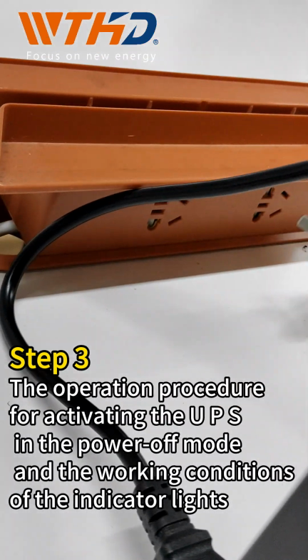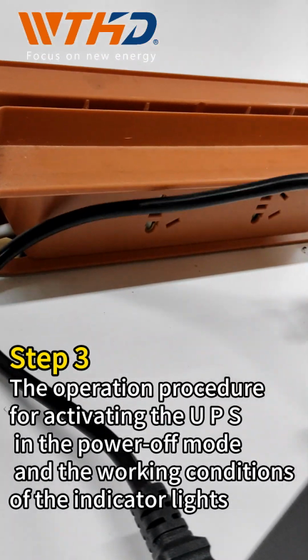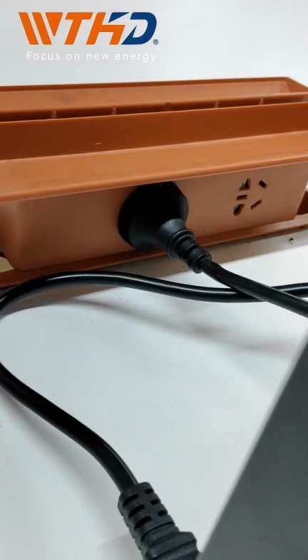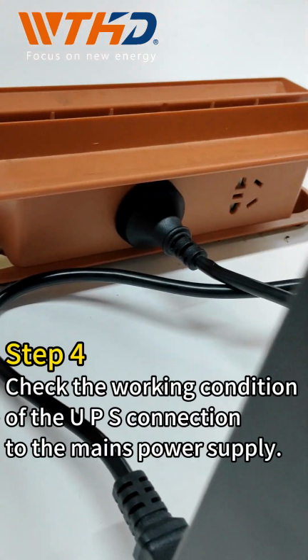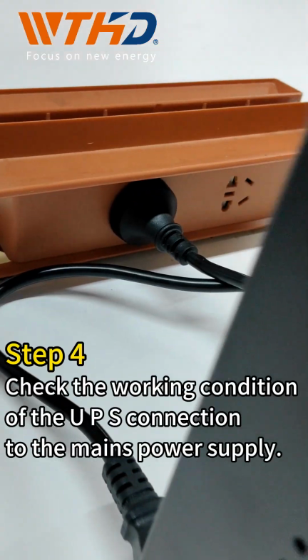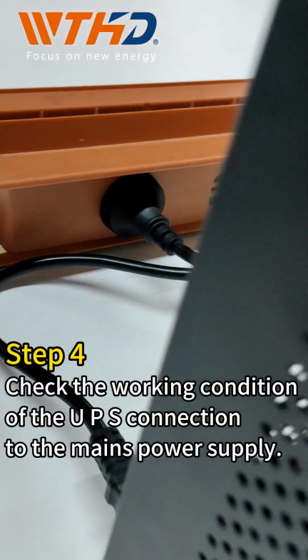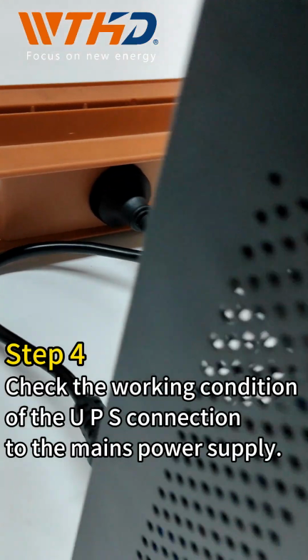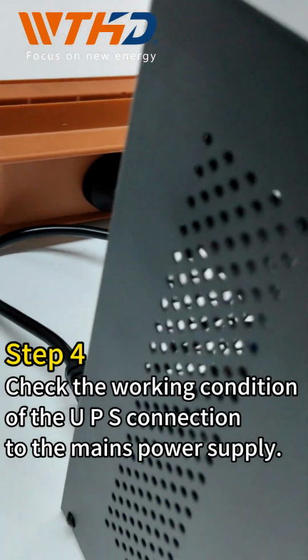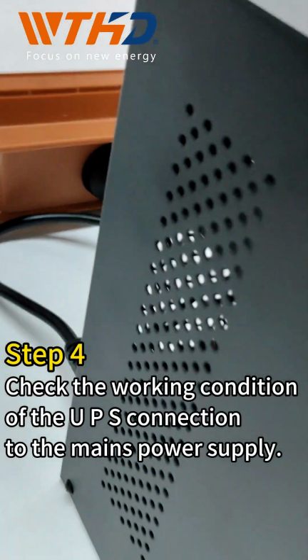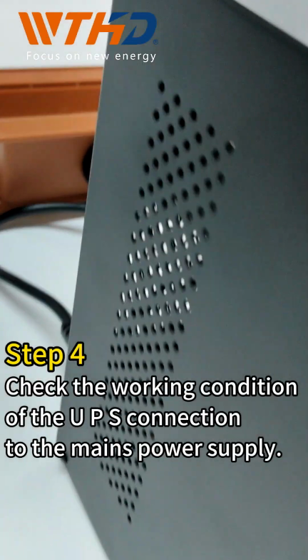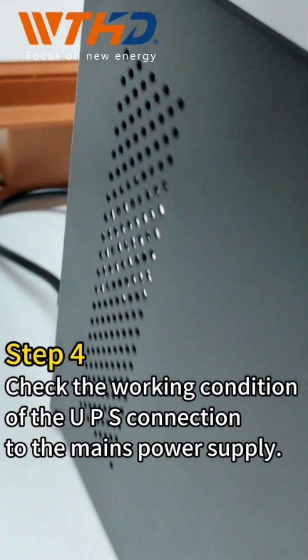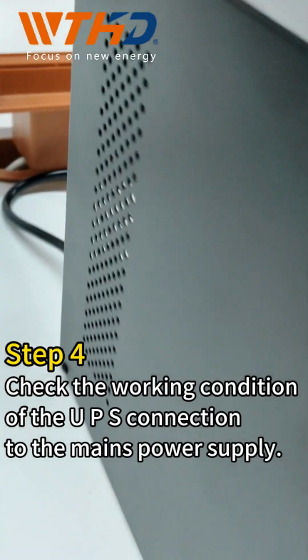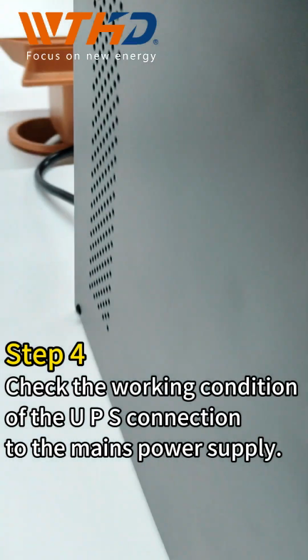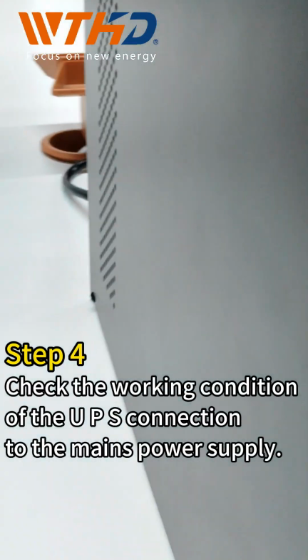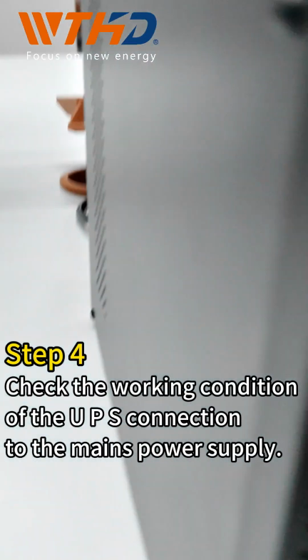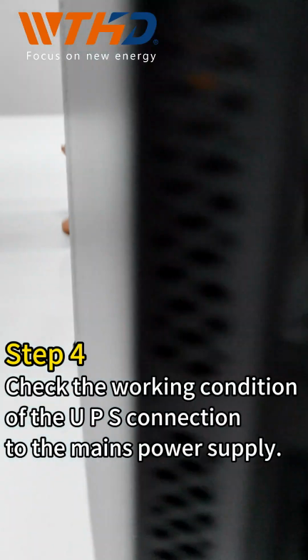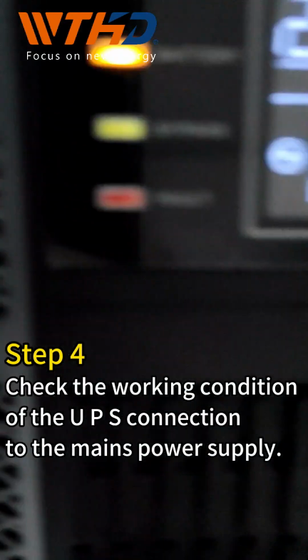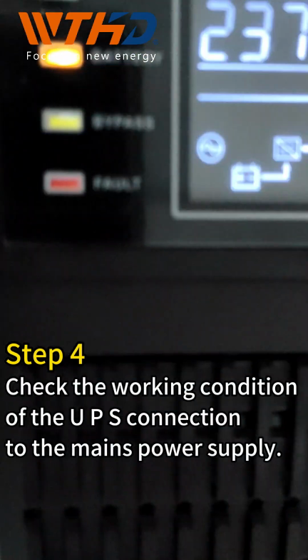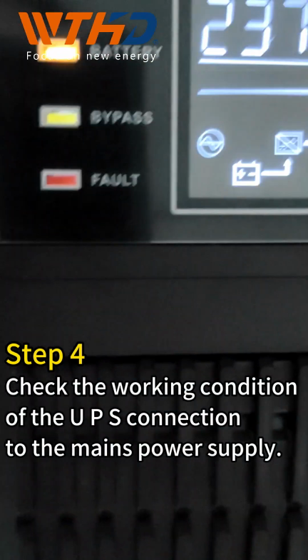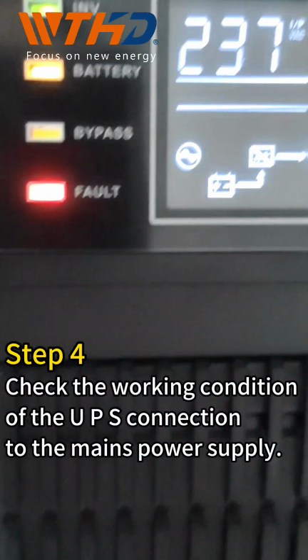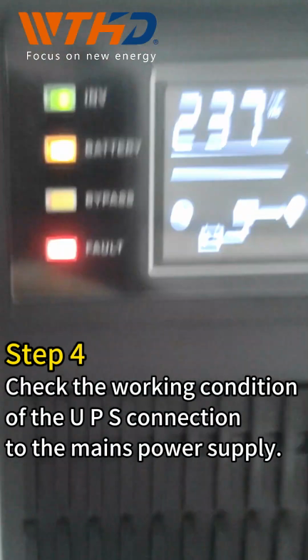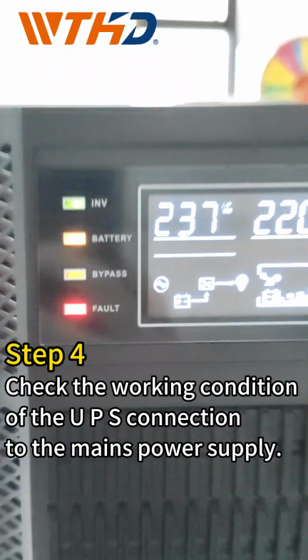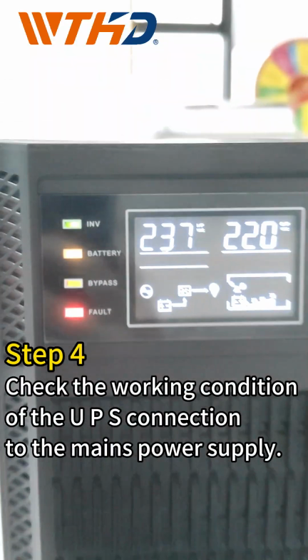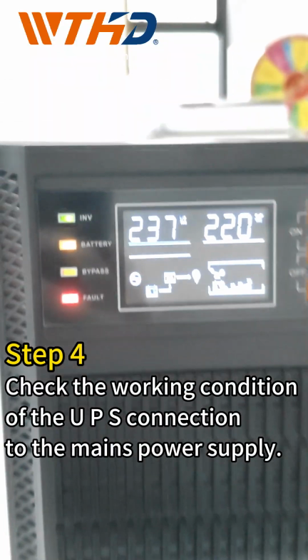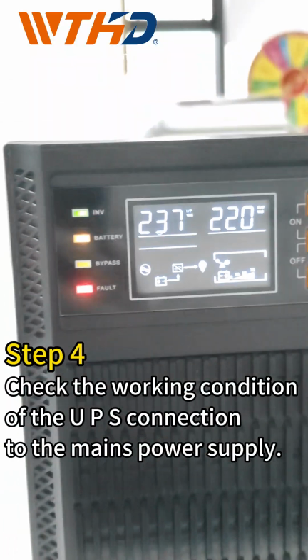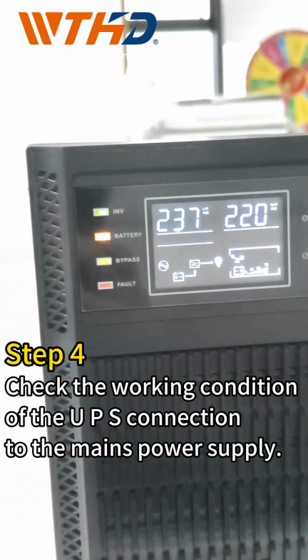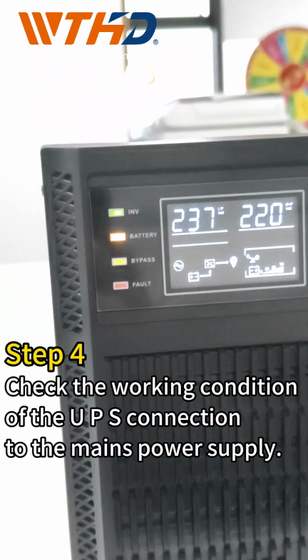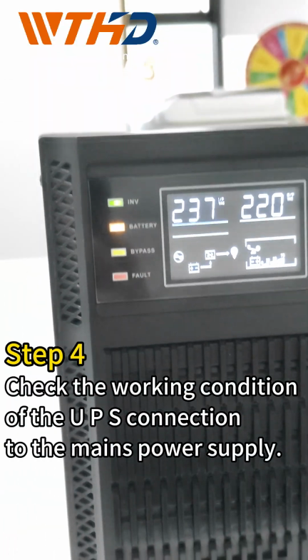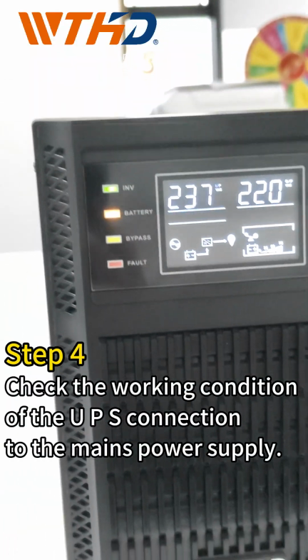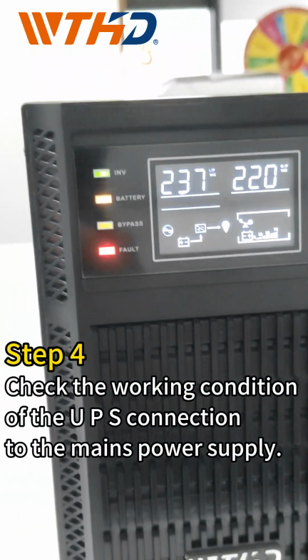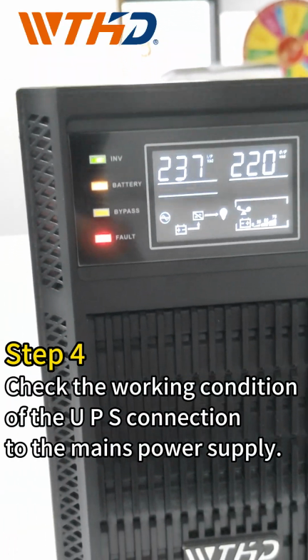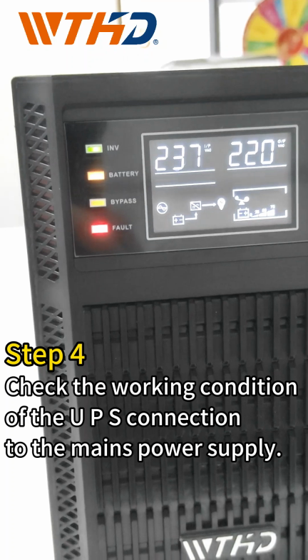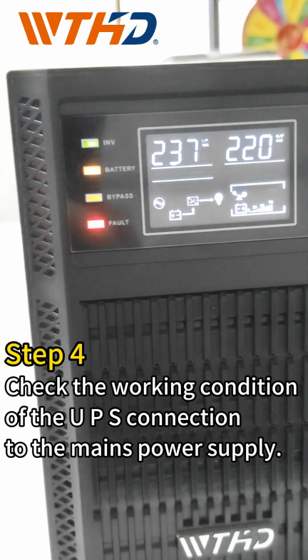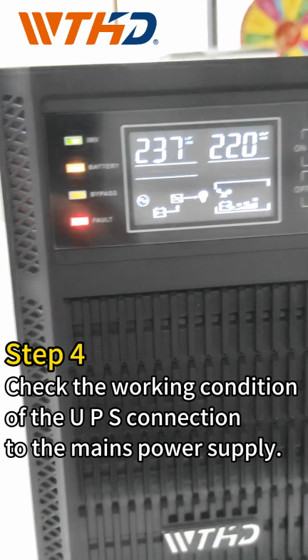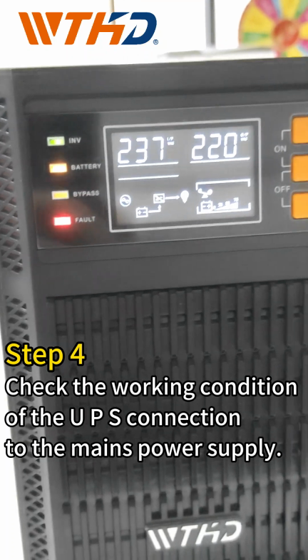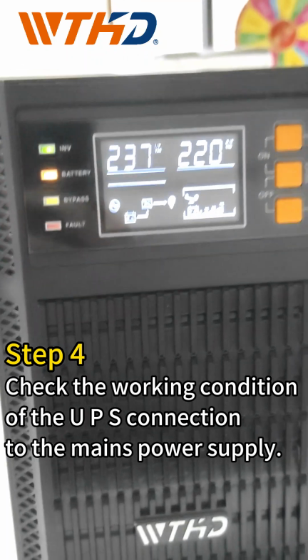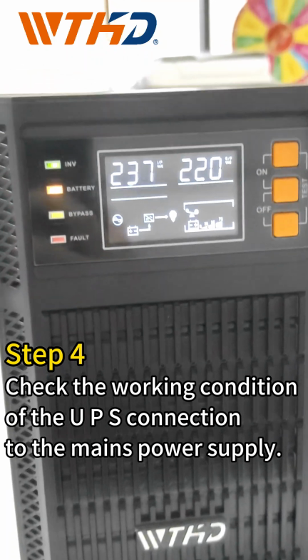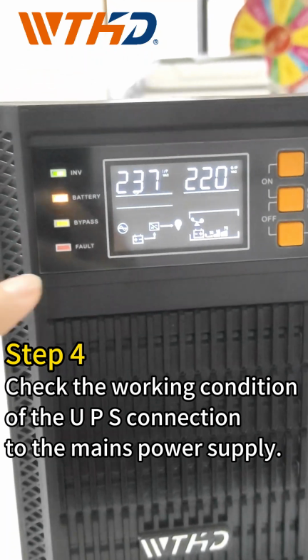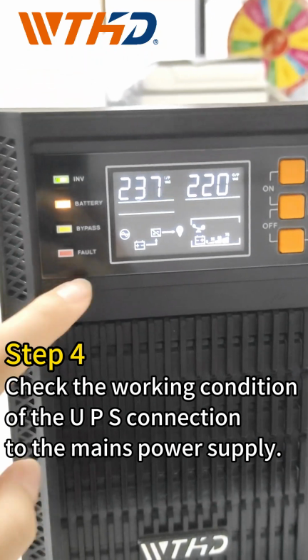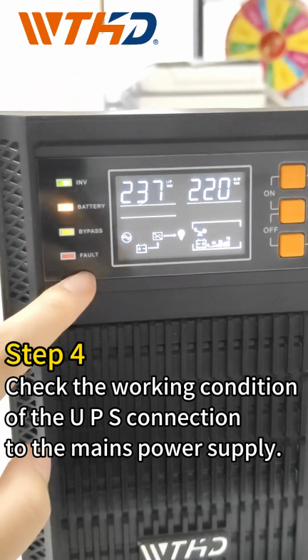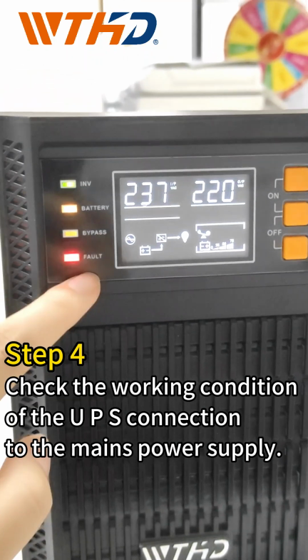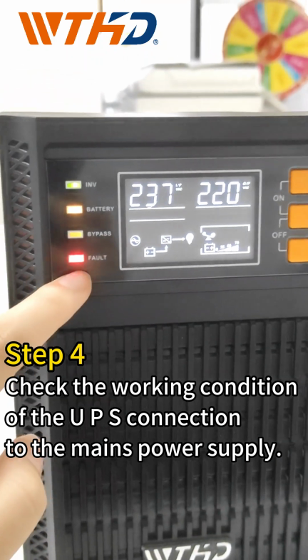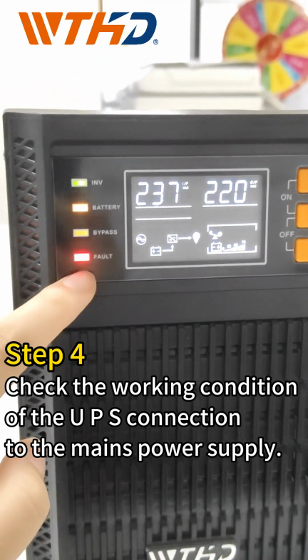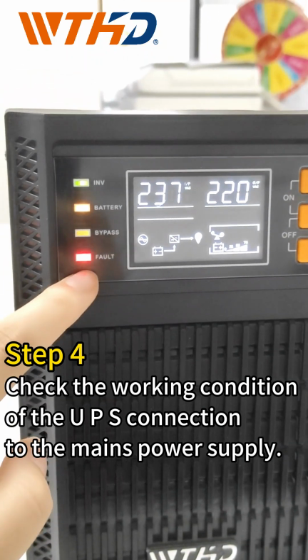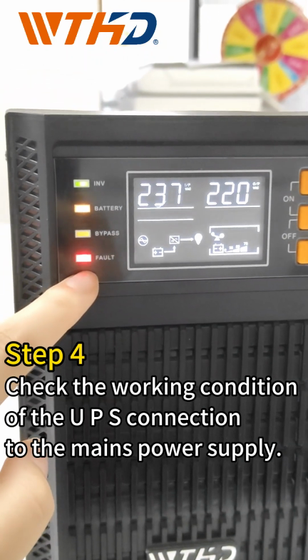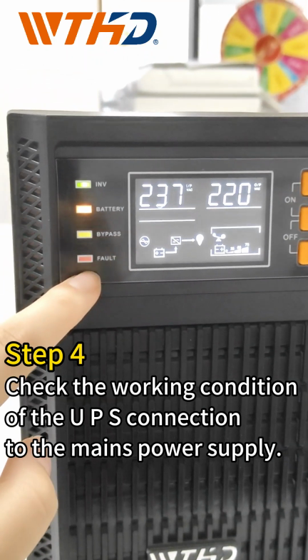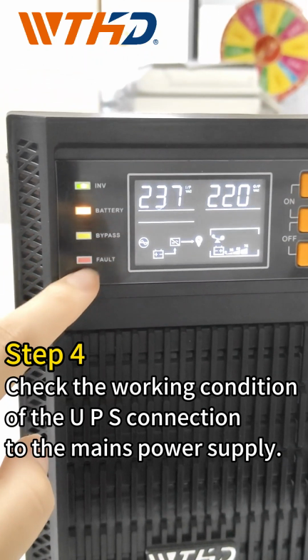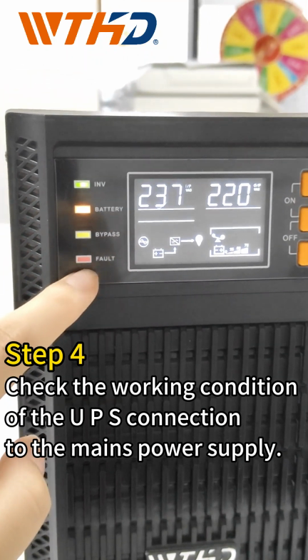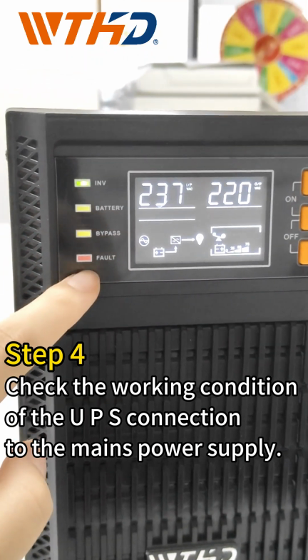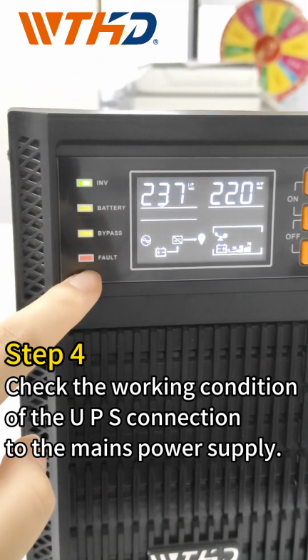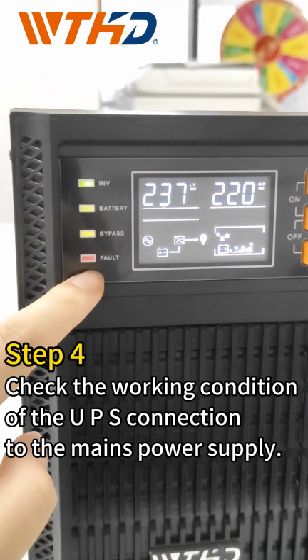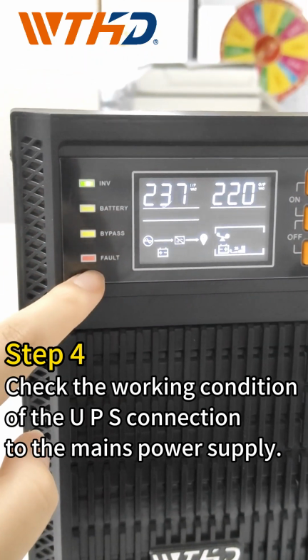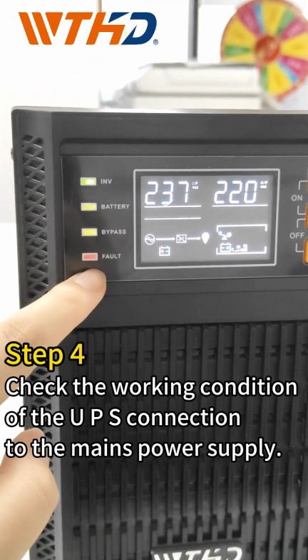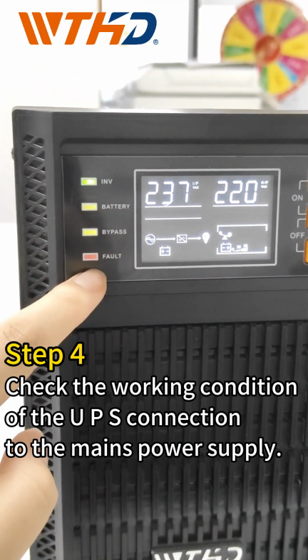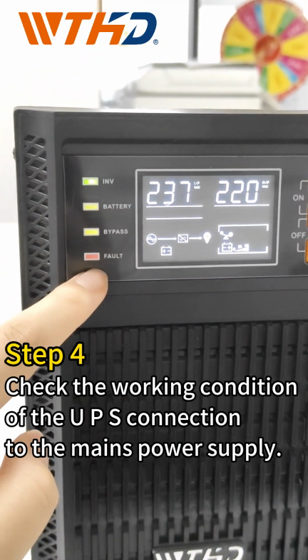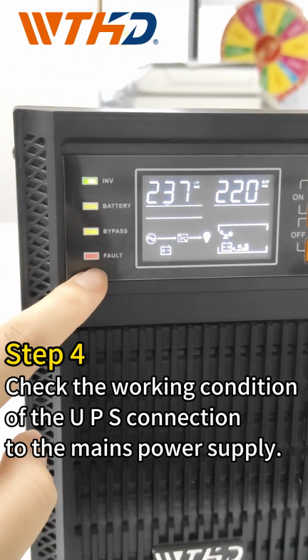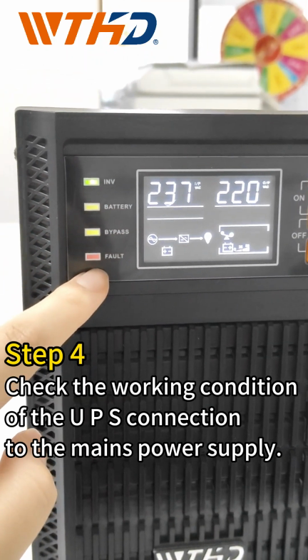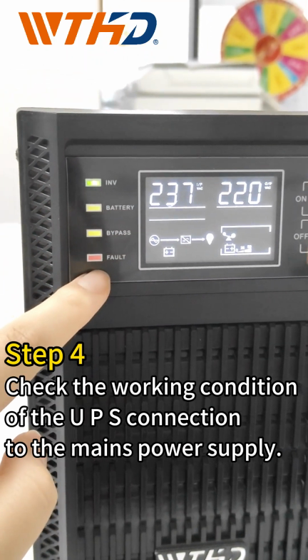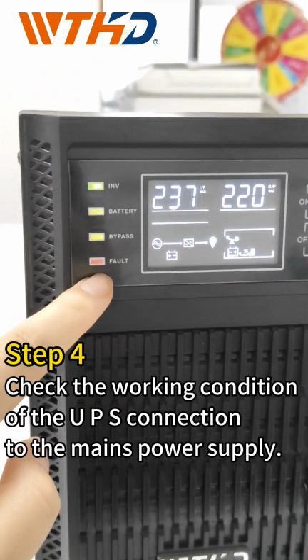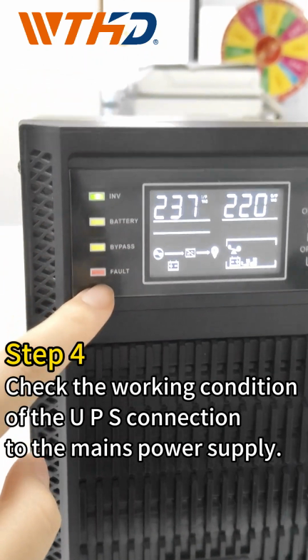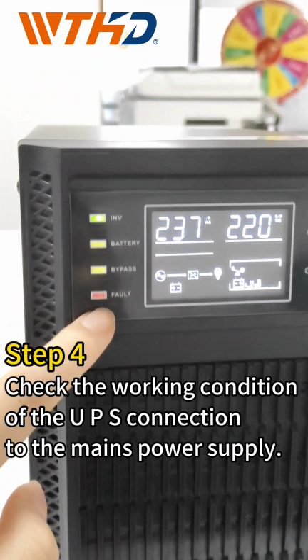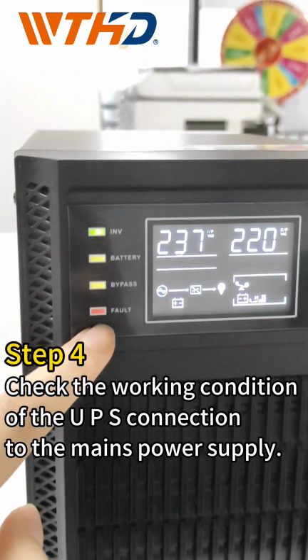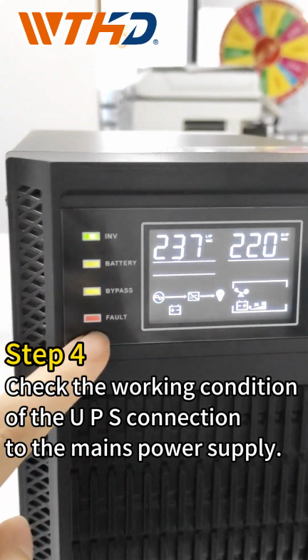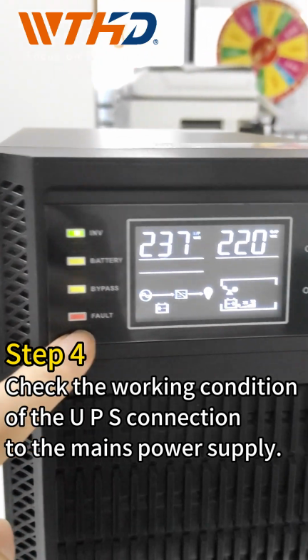Step 4: Check the working condition of the UPS connection to the mains power supply.